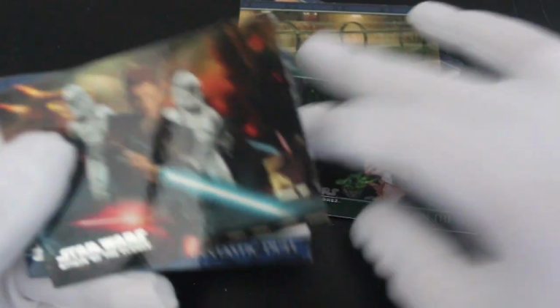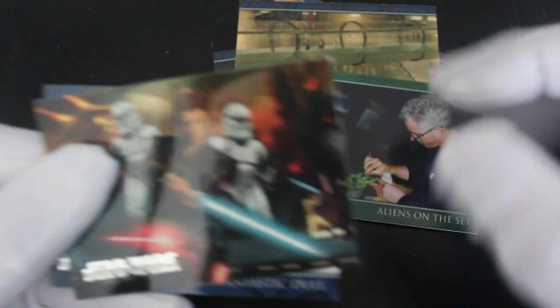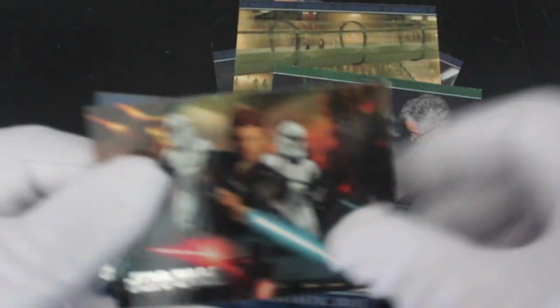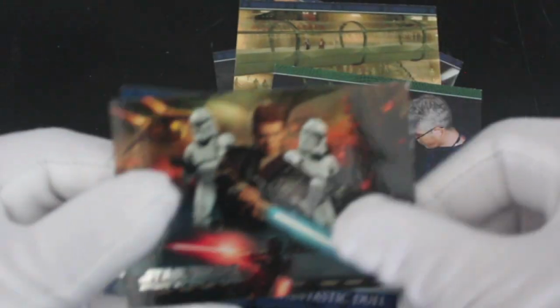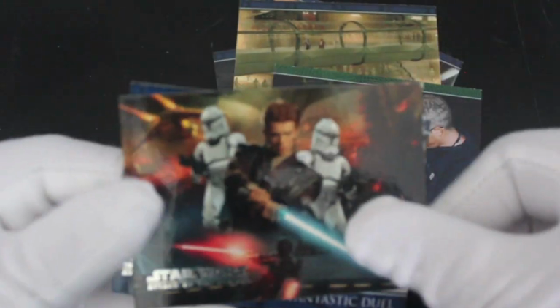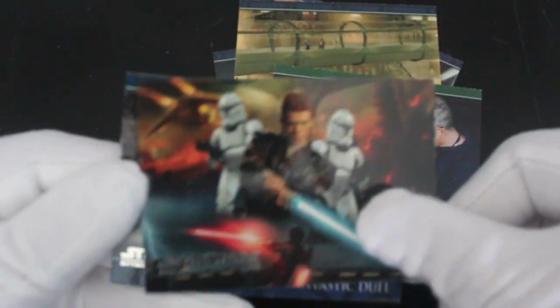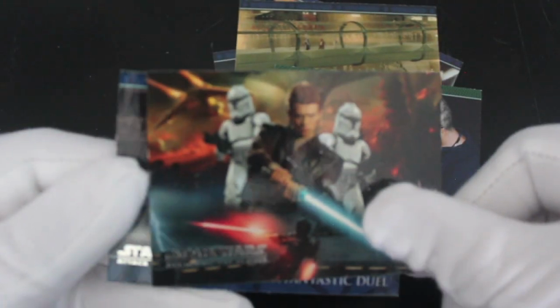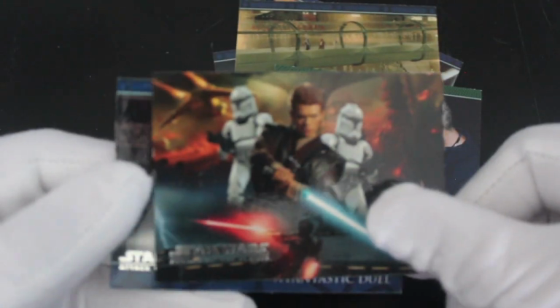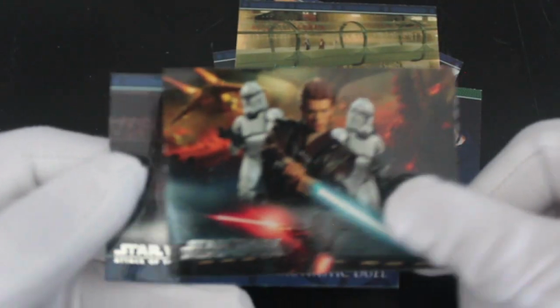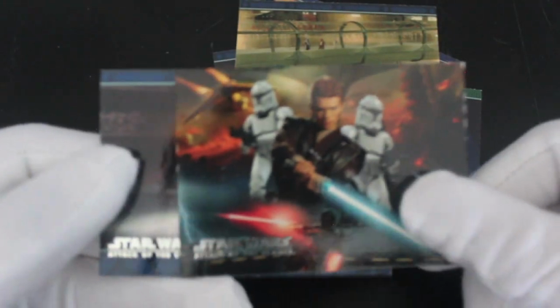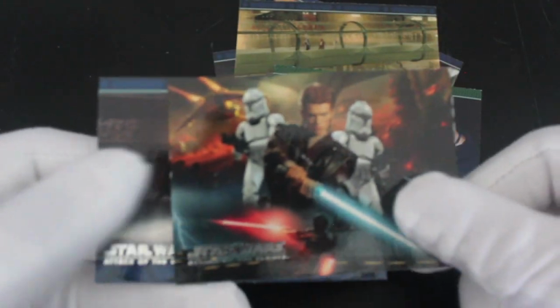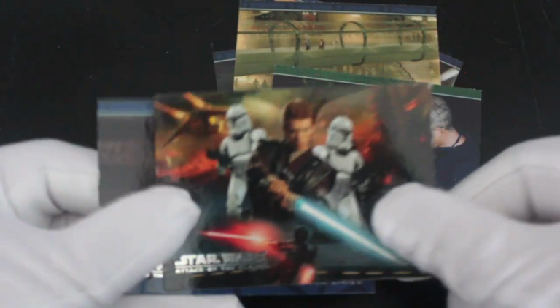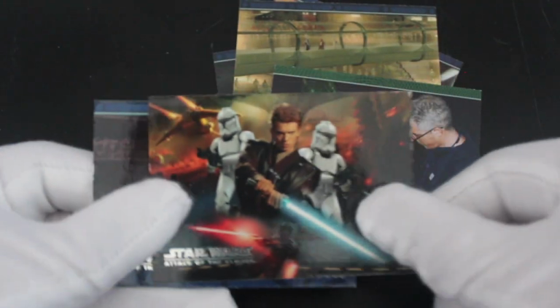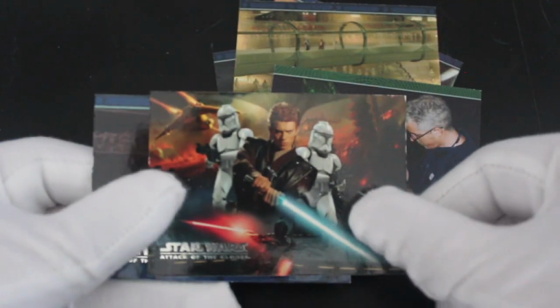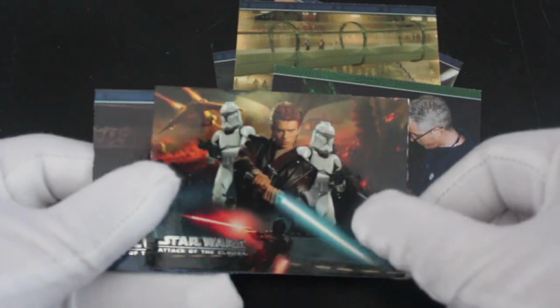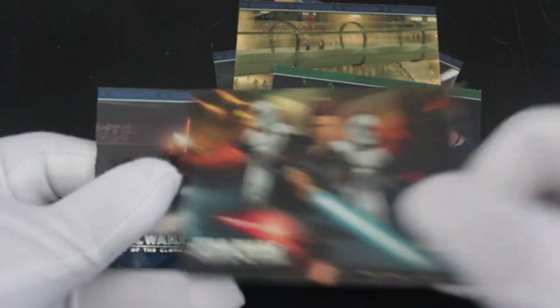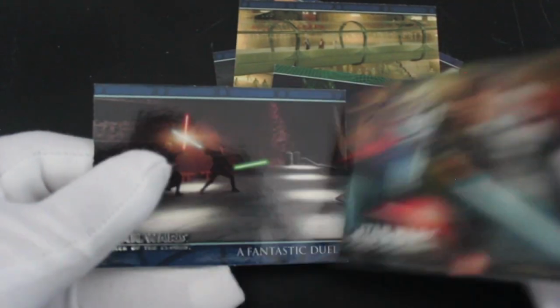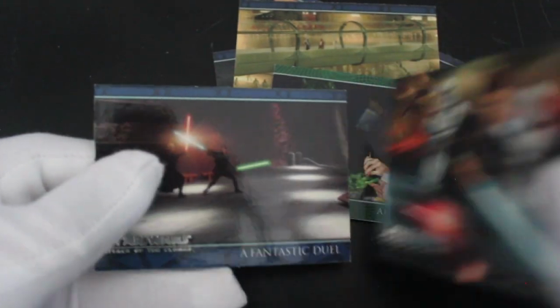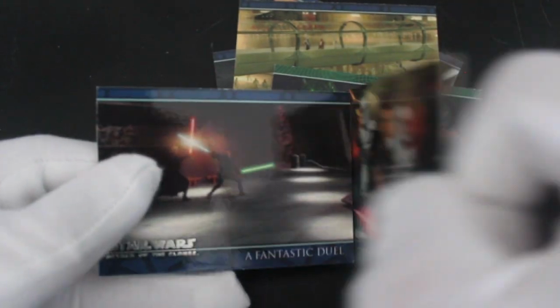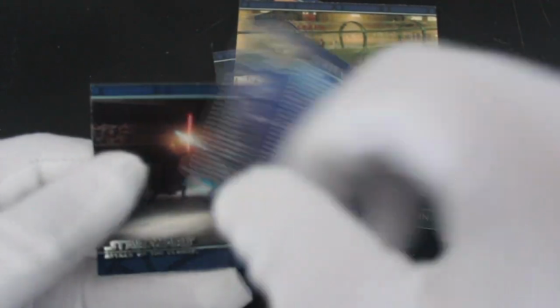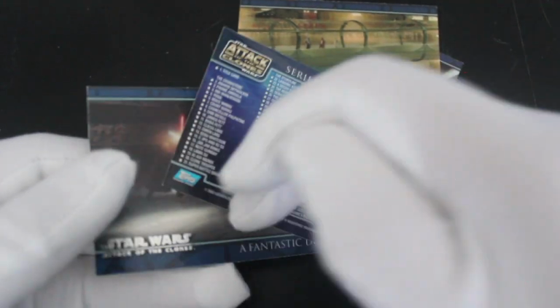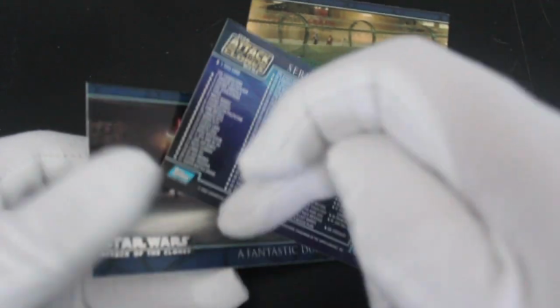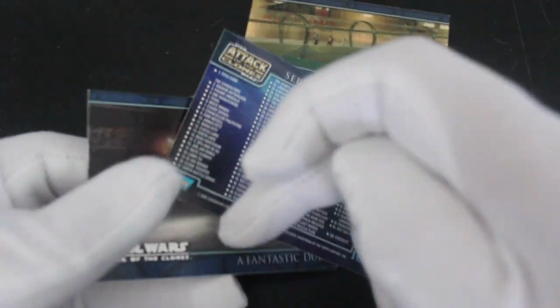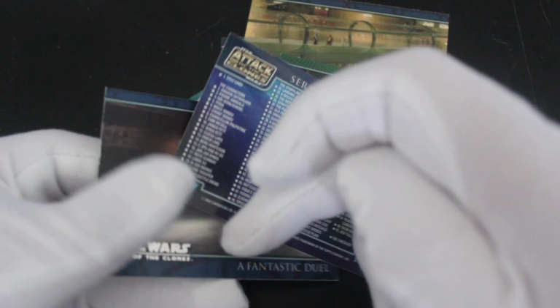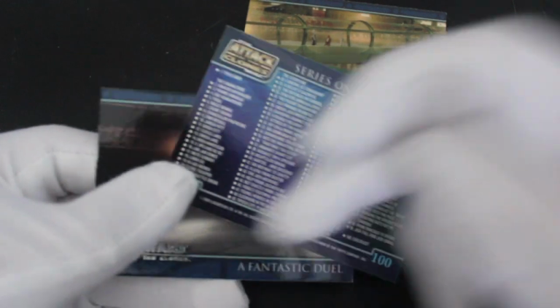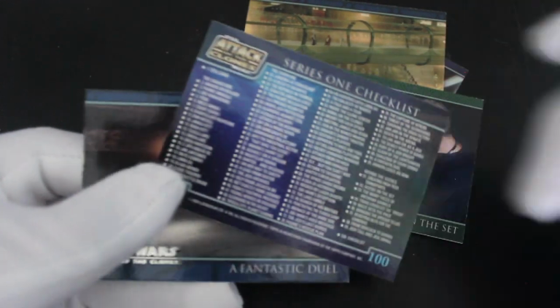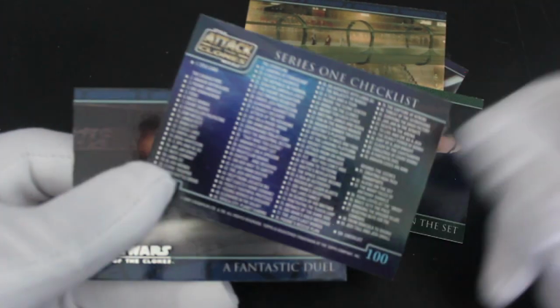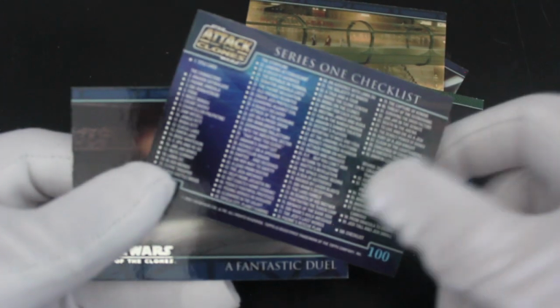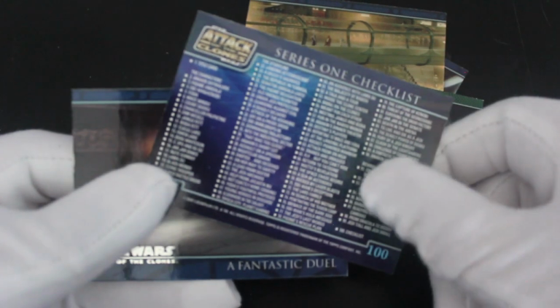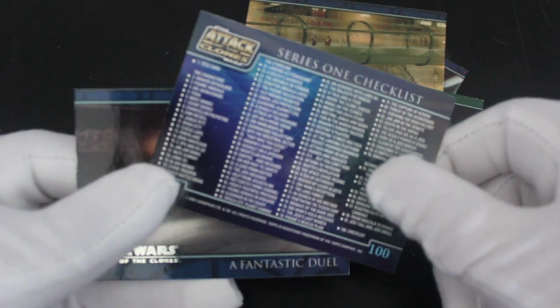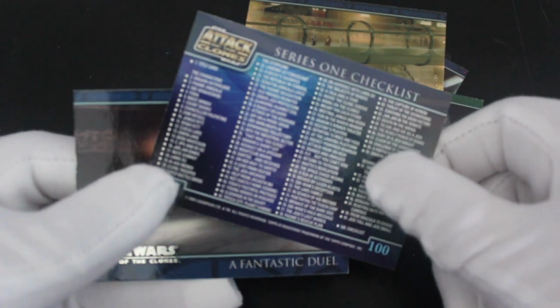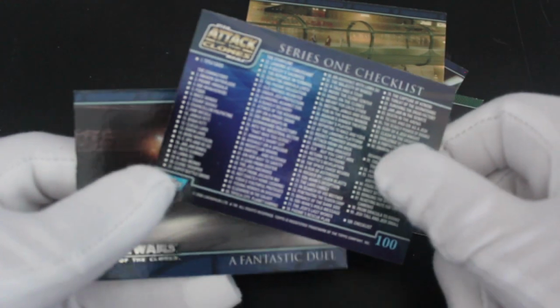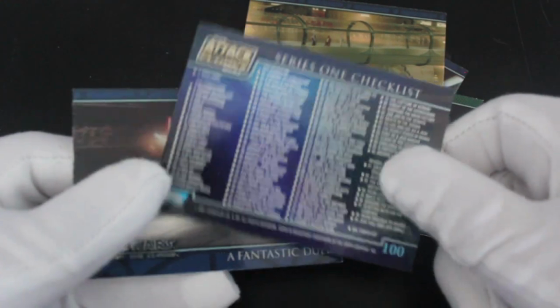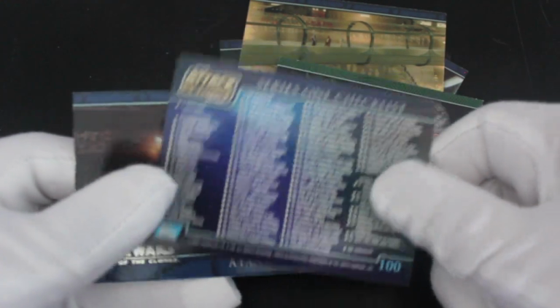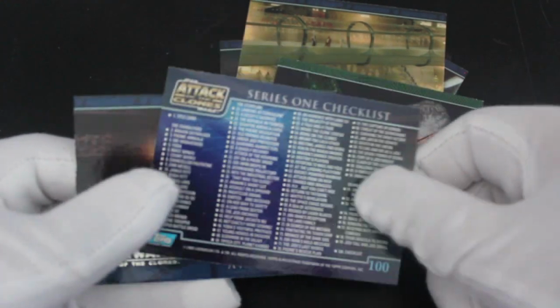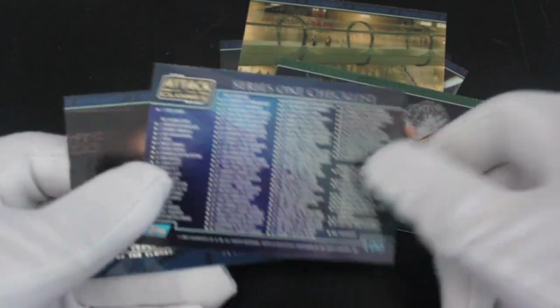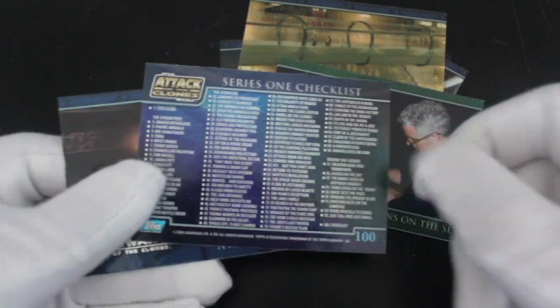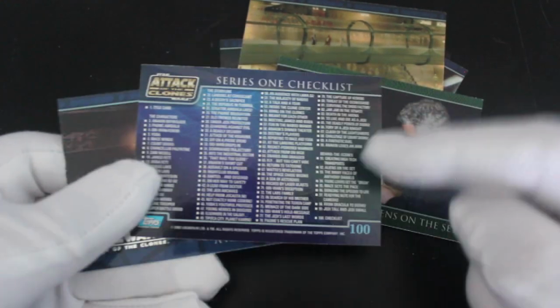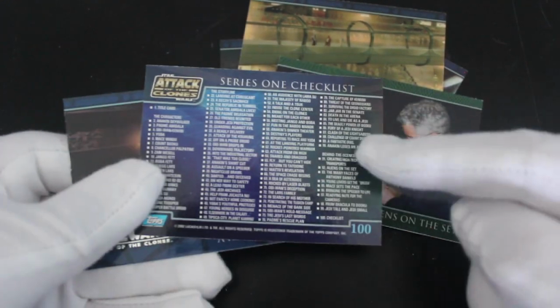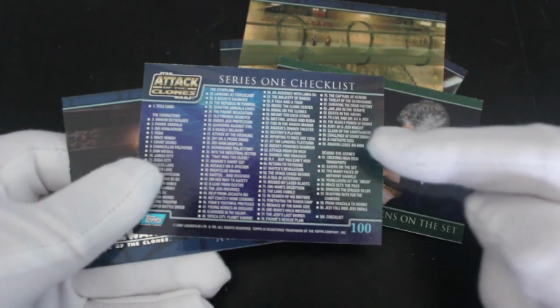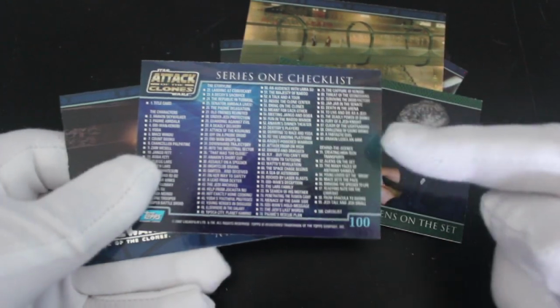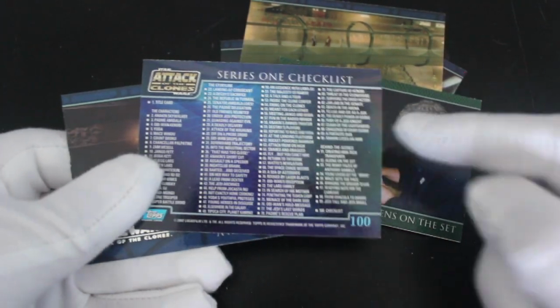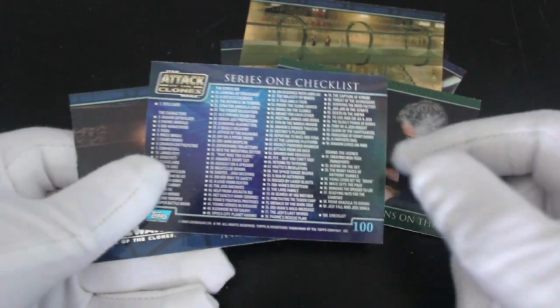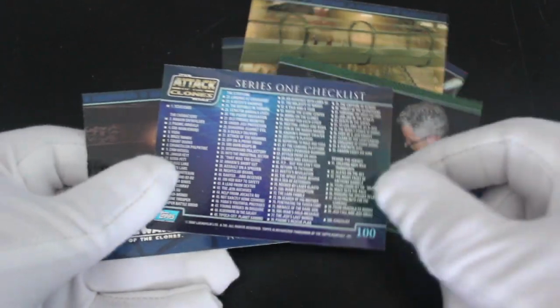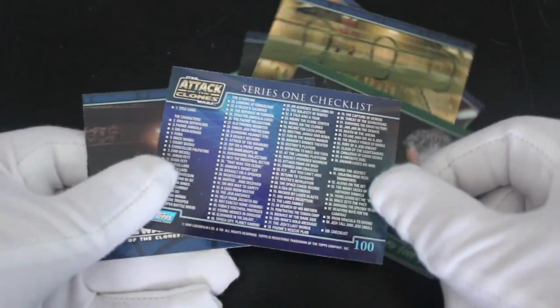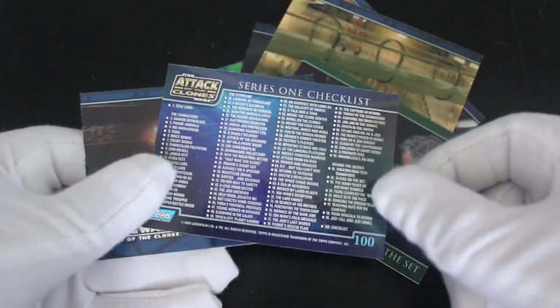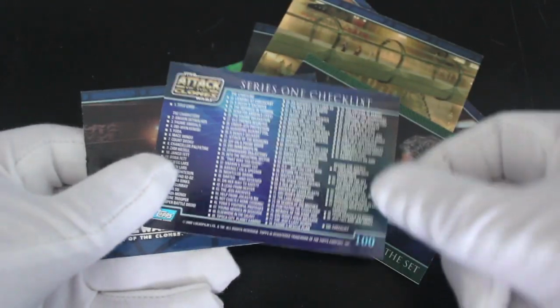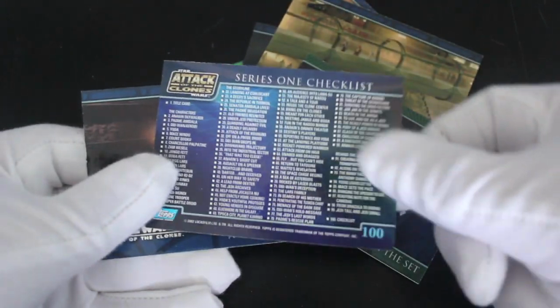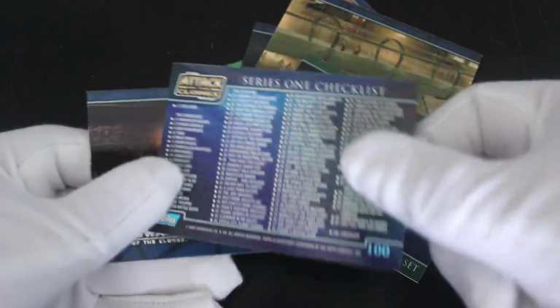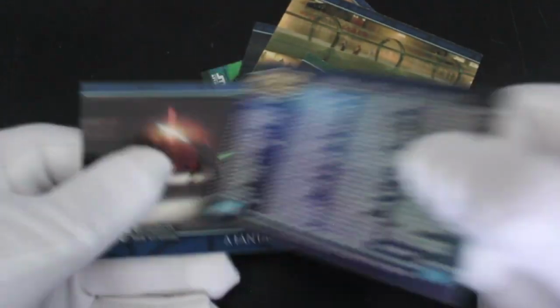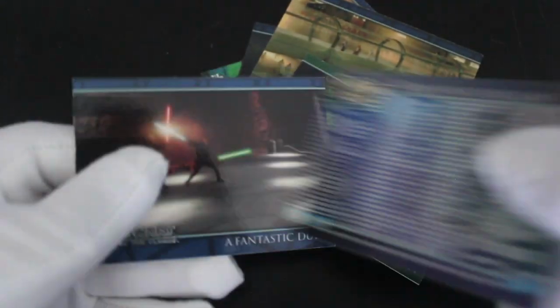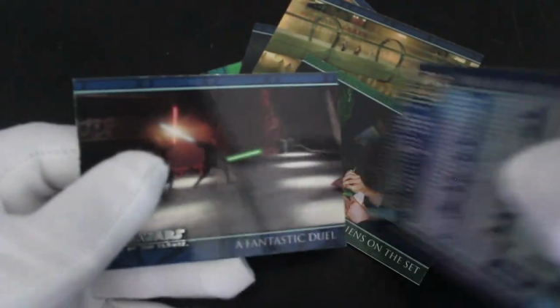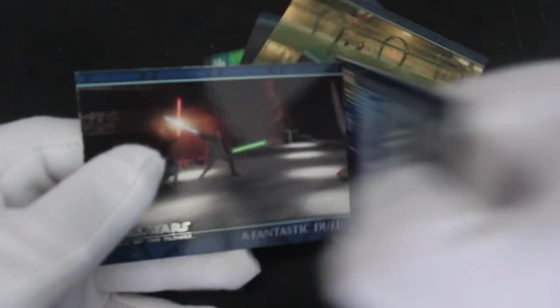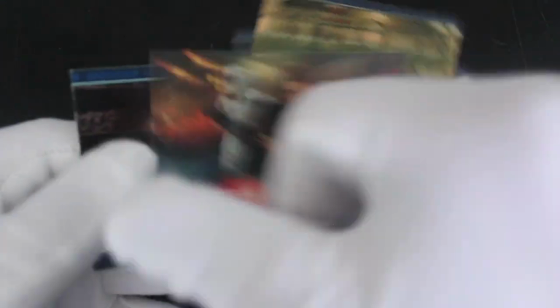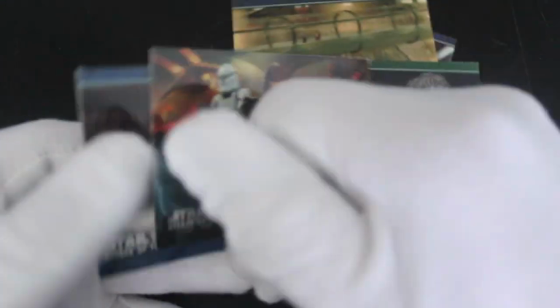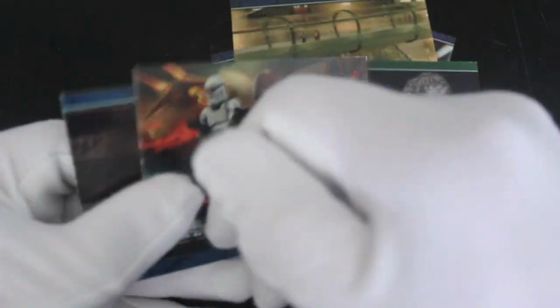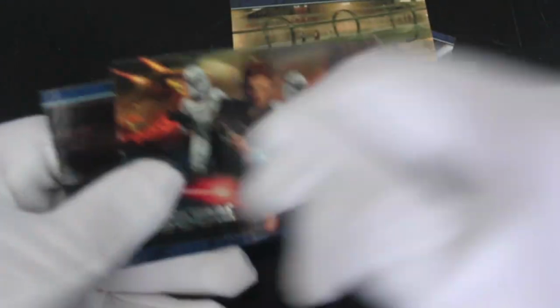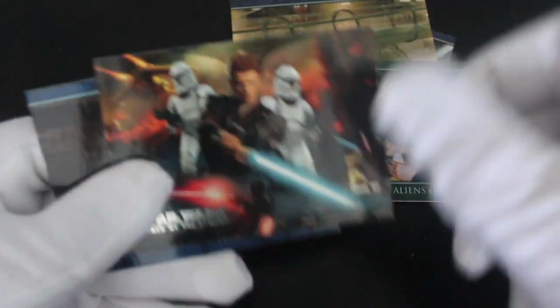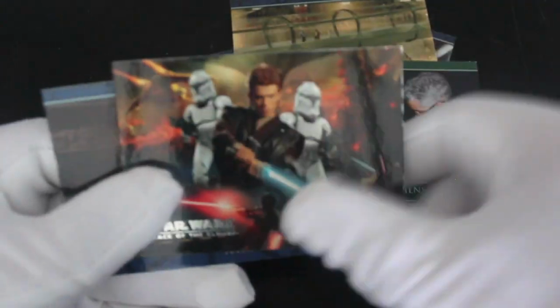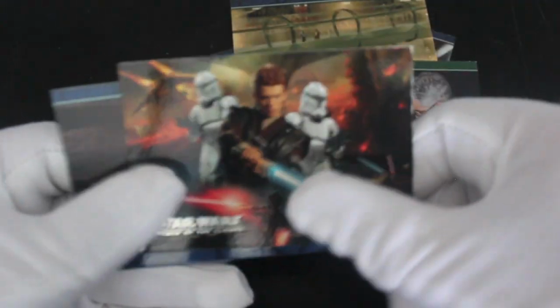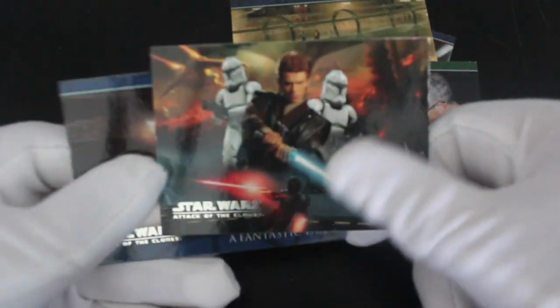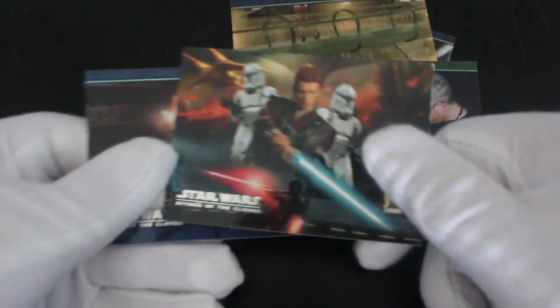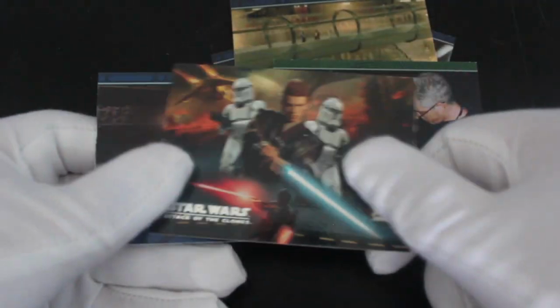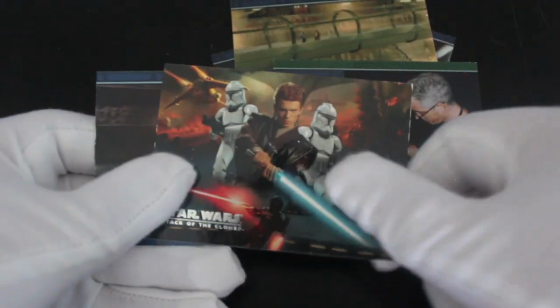Spinning the cards around — what's this one? What have we got here? Series one checklist. Nice. We love a checklist.